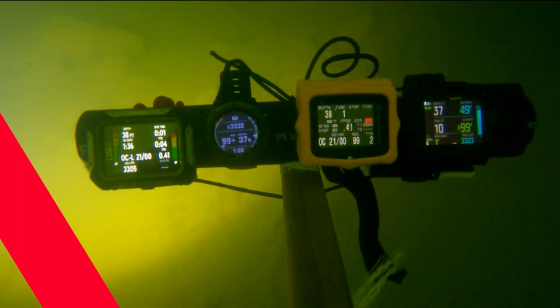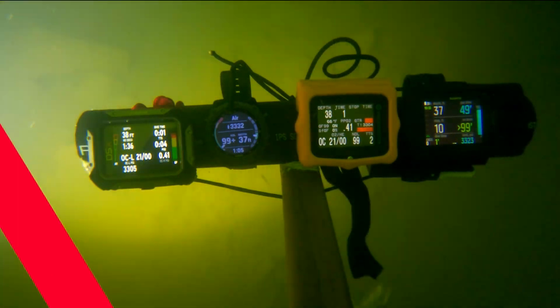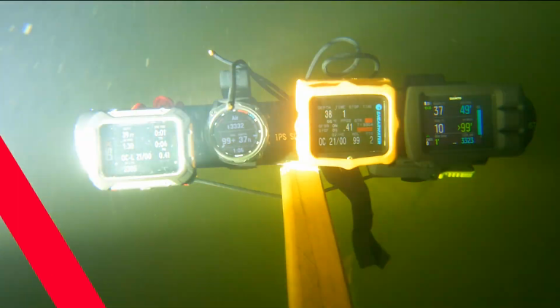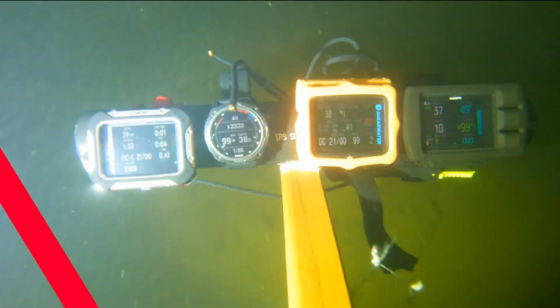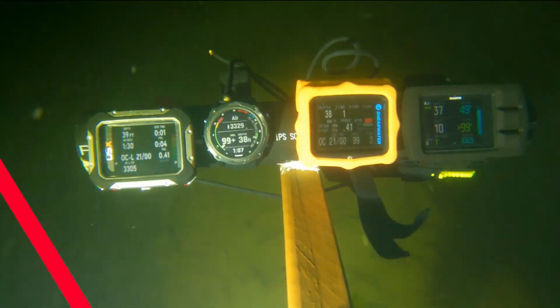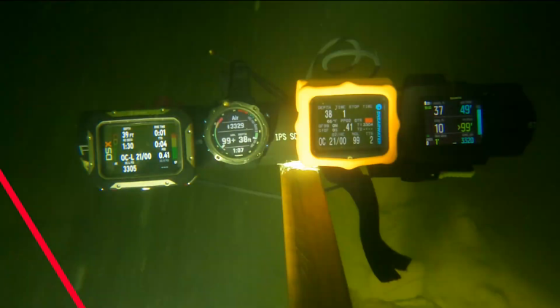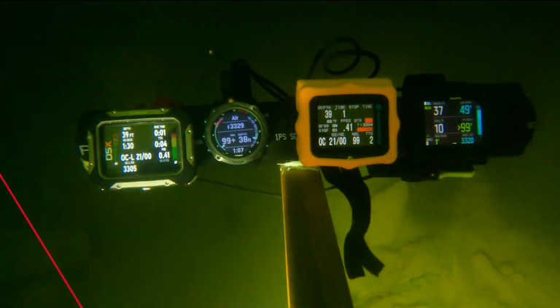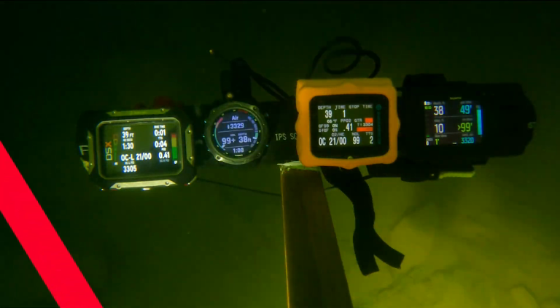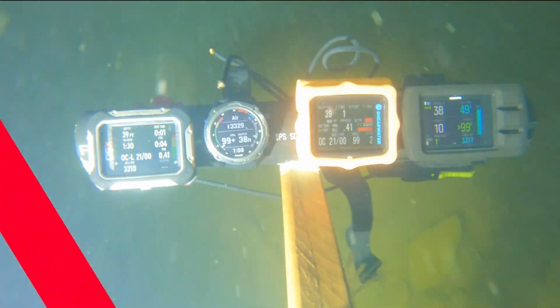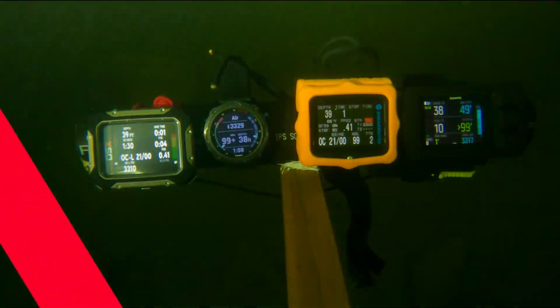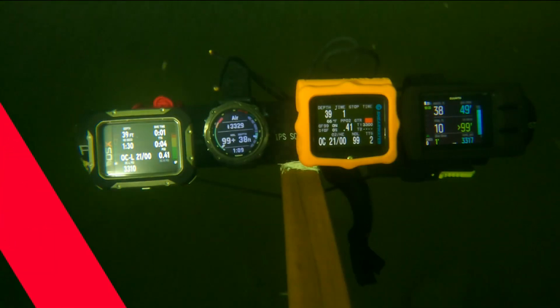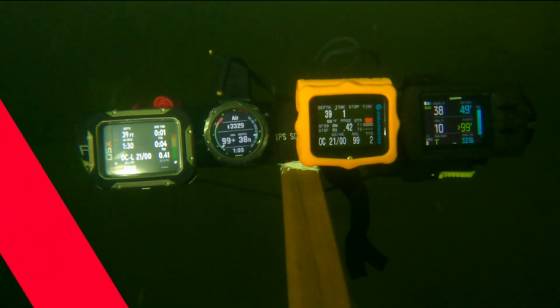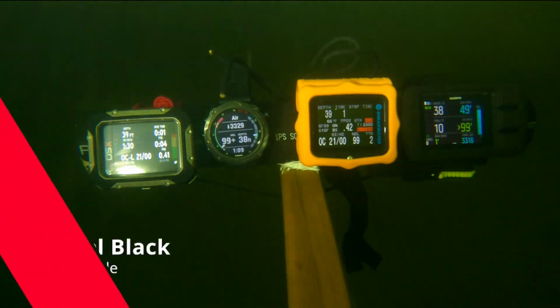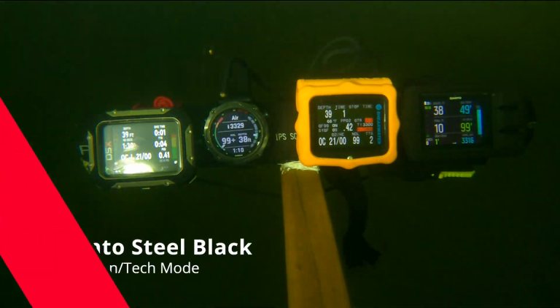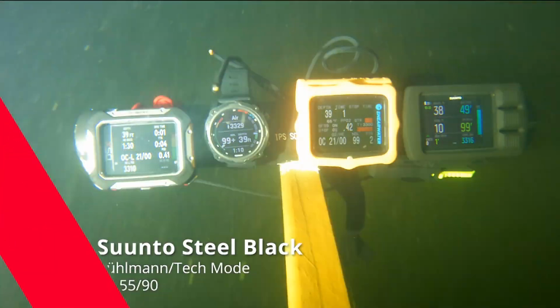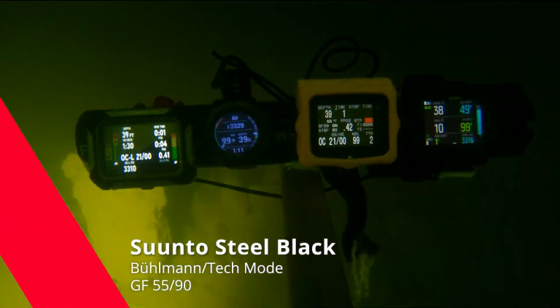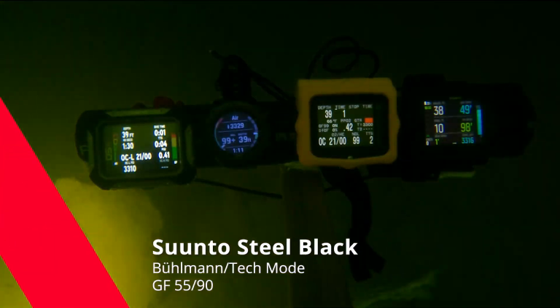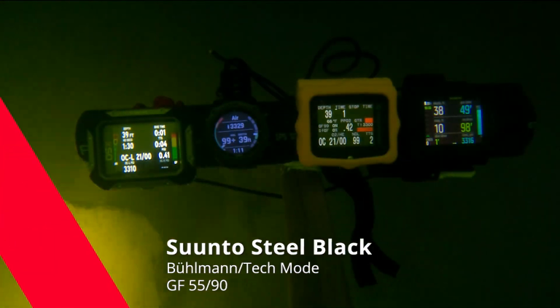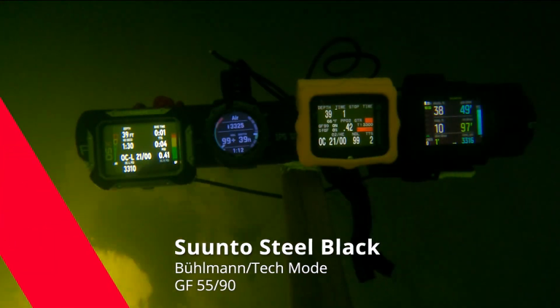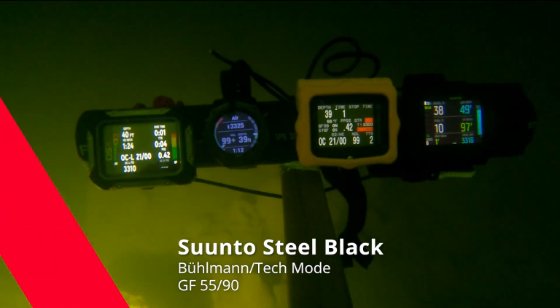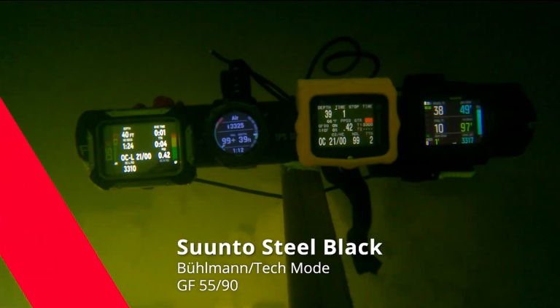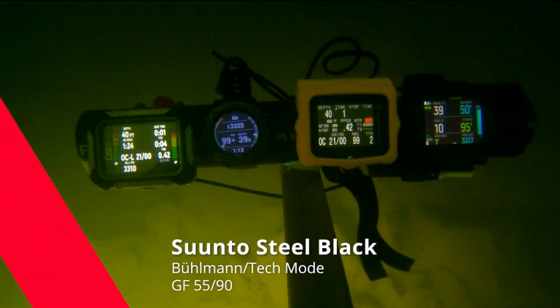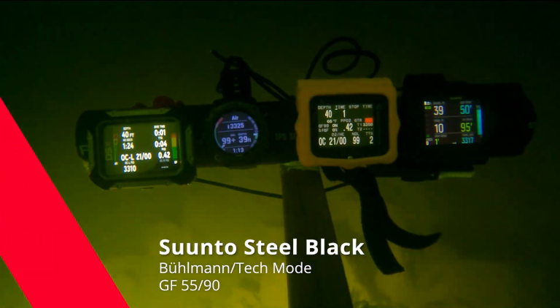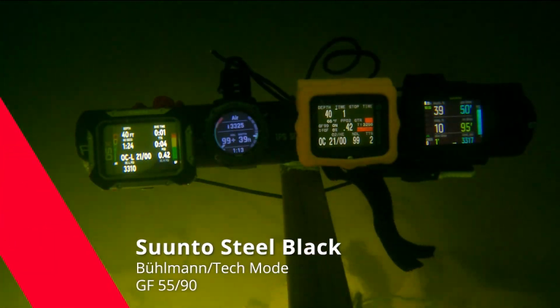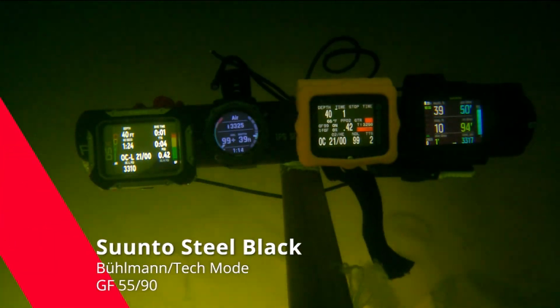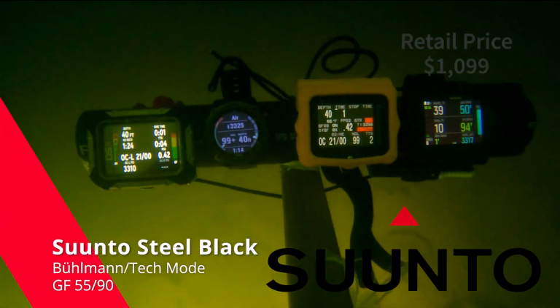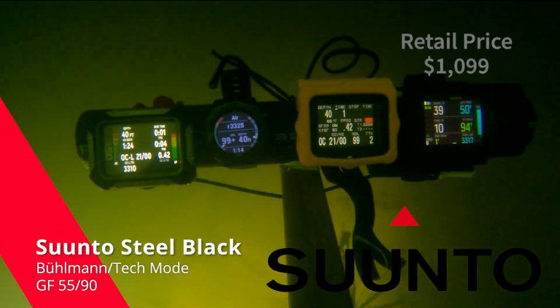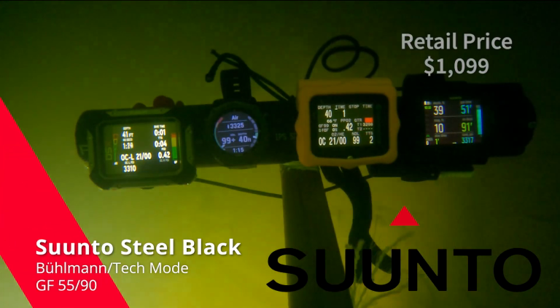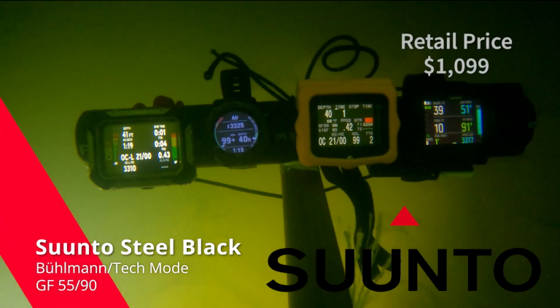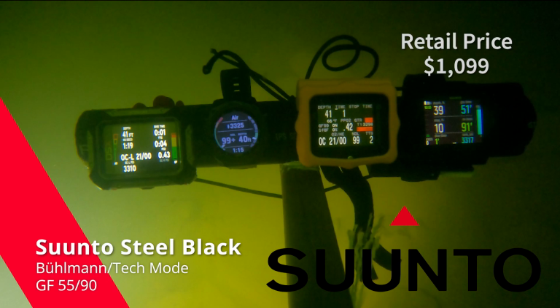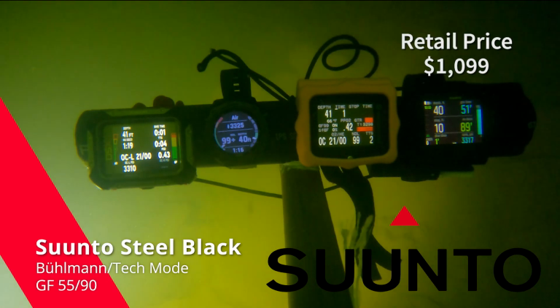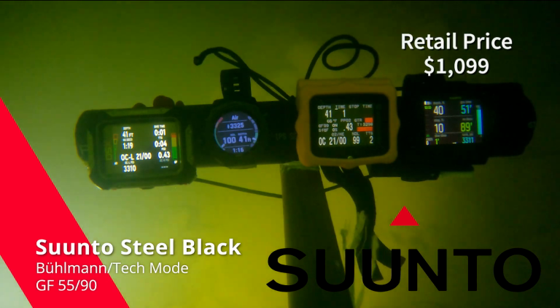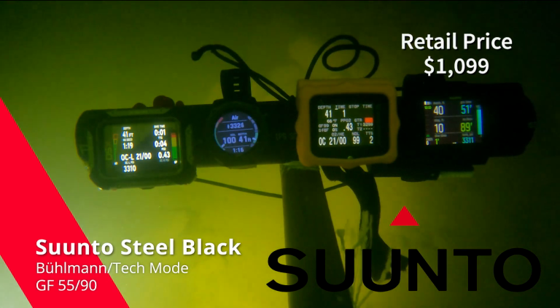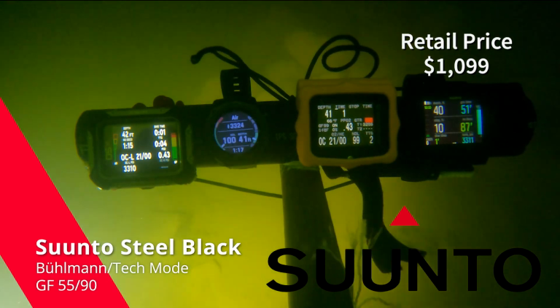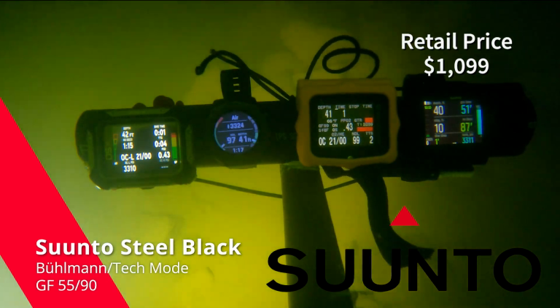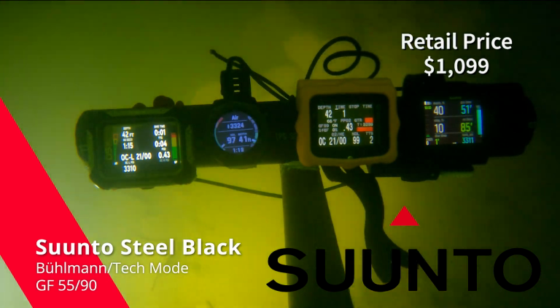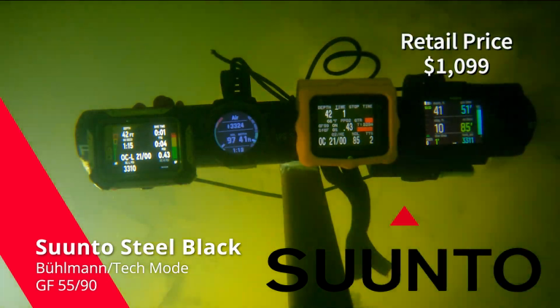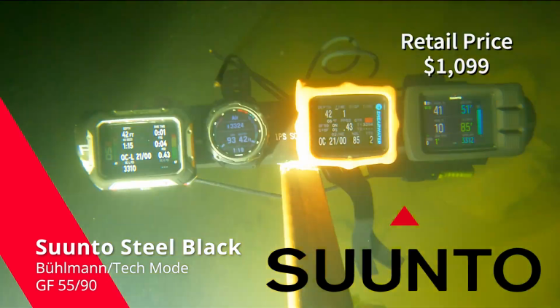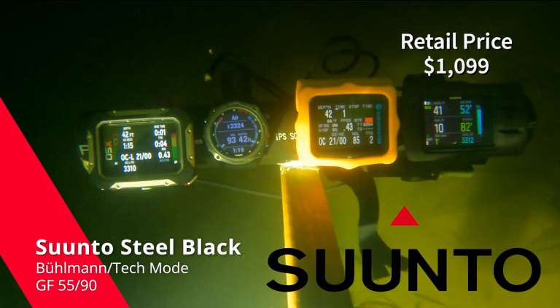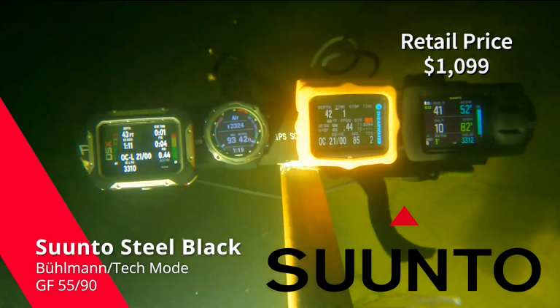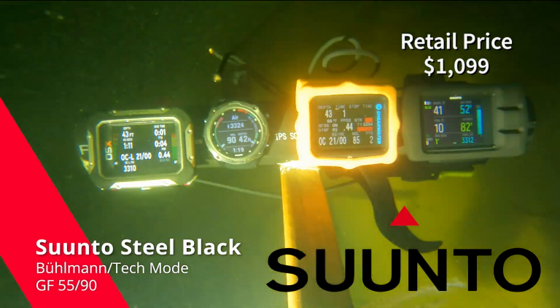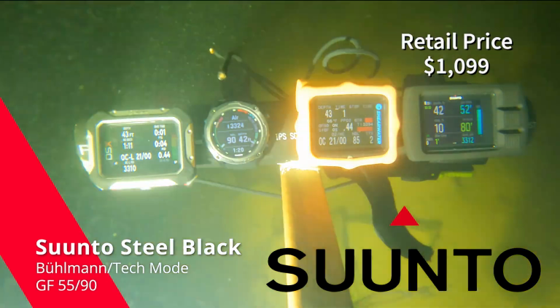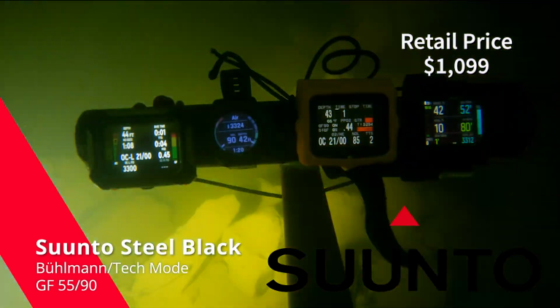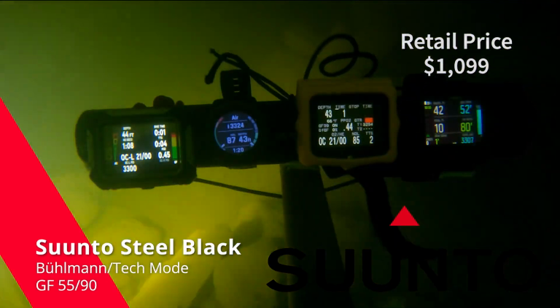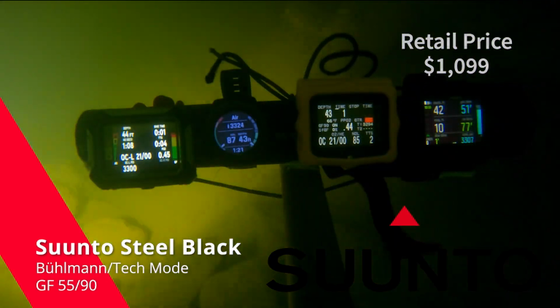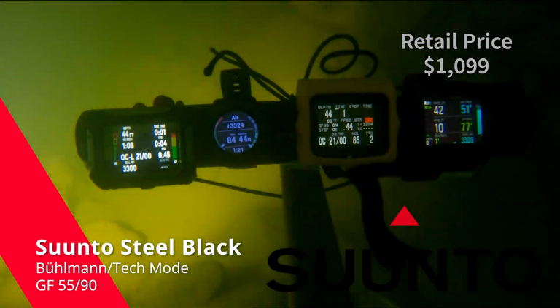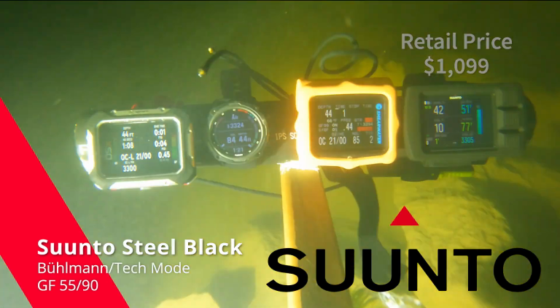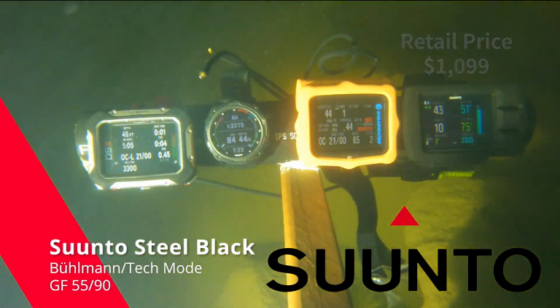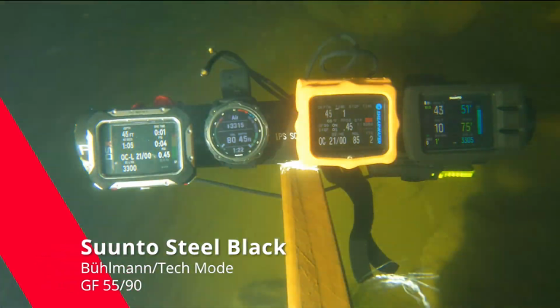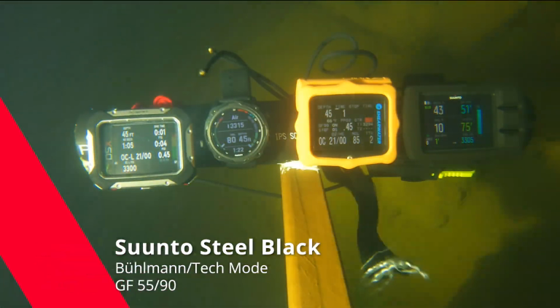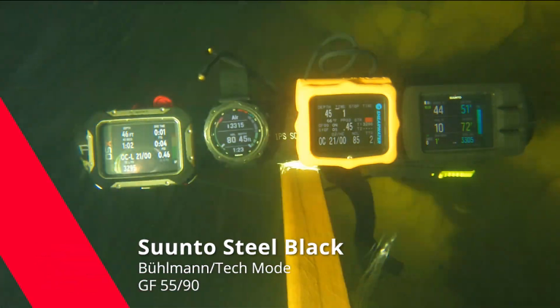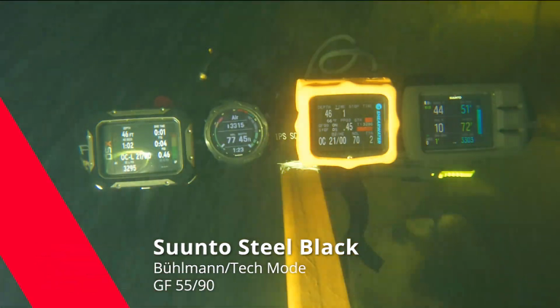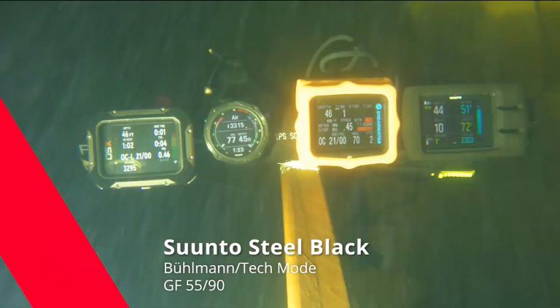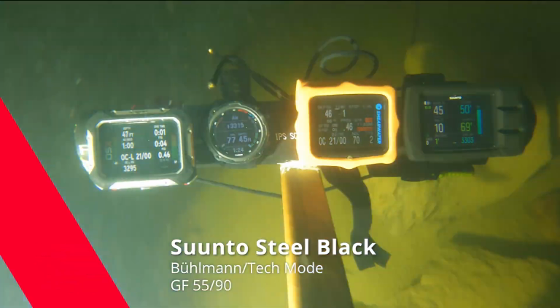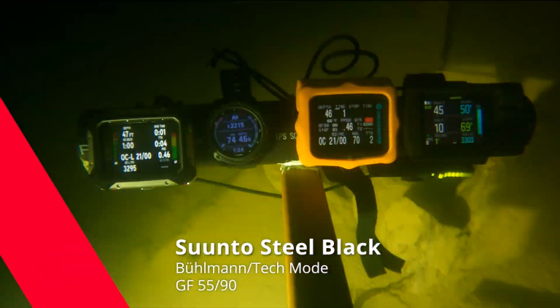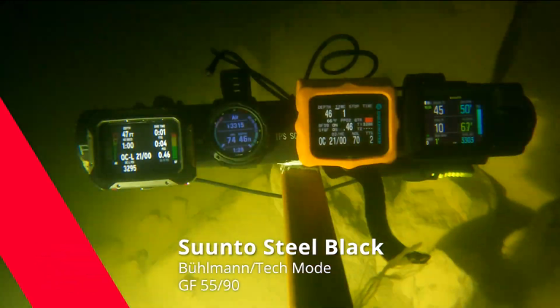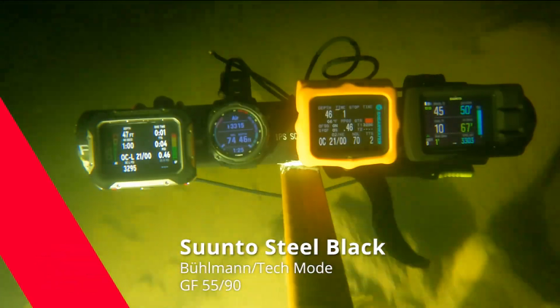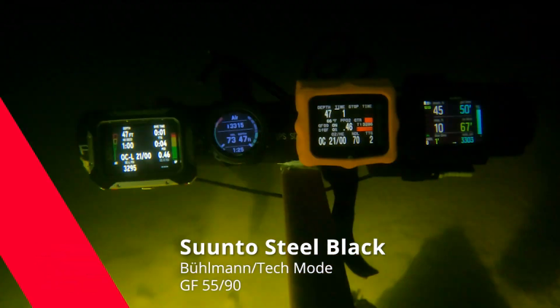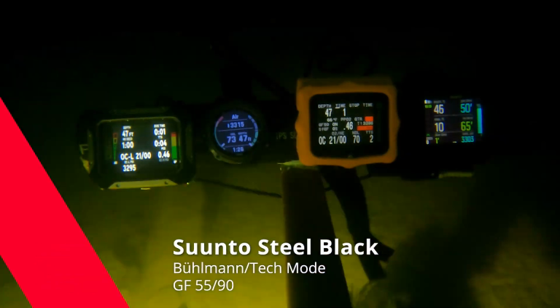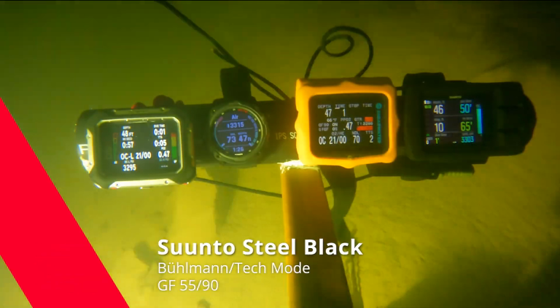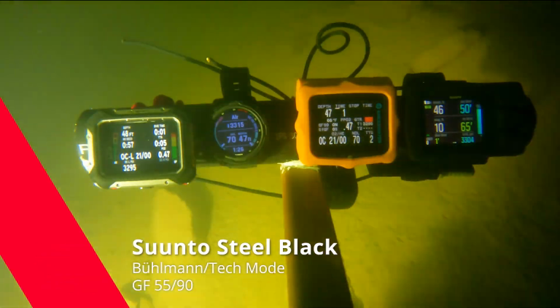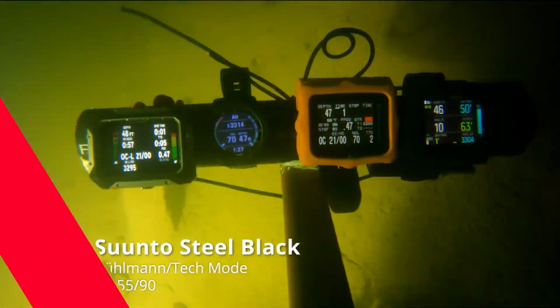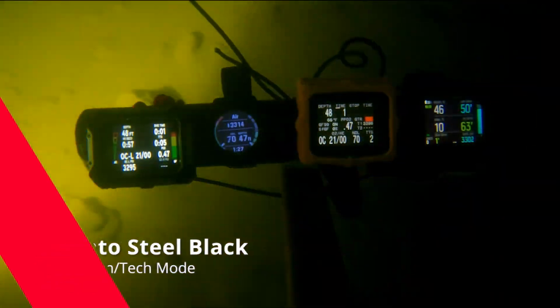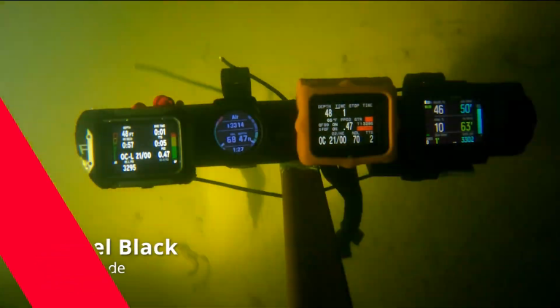And then finally, the newcomer, the Suunto Steel Black, set in Bühlmann mode and tech mode at gradient factor 55/90.